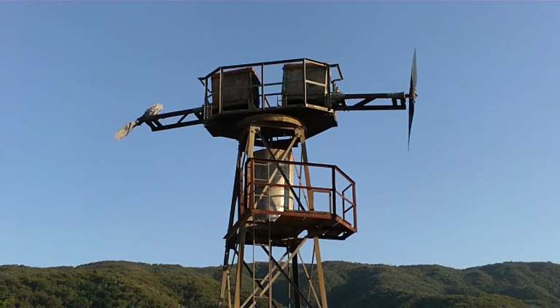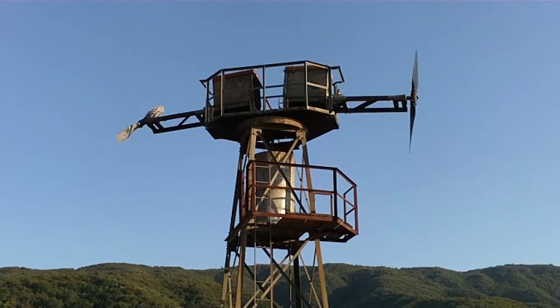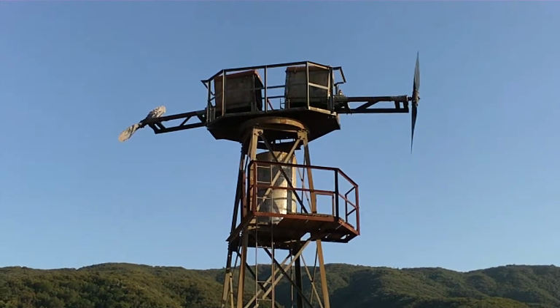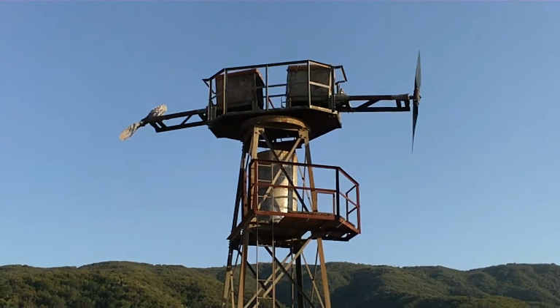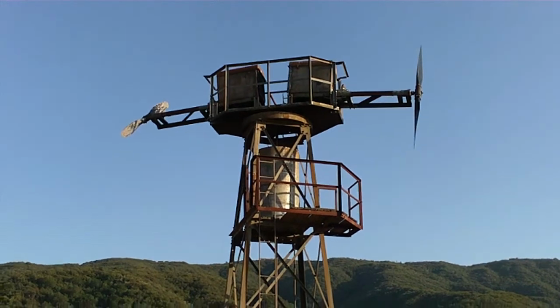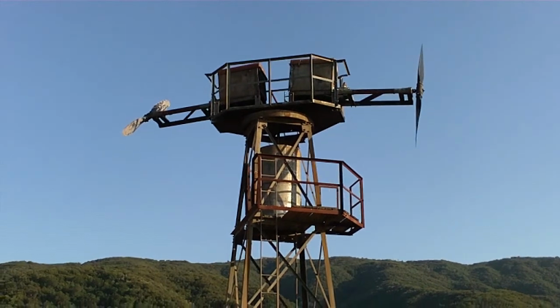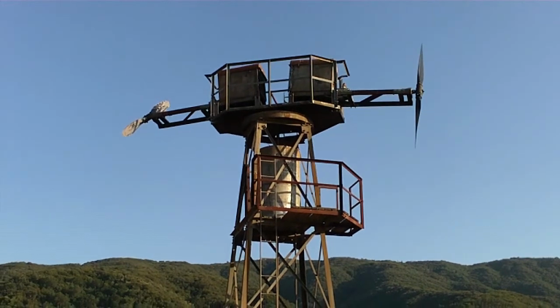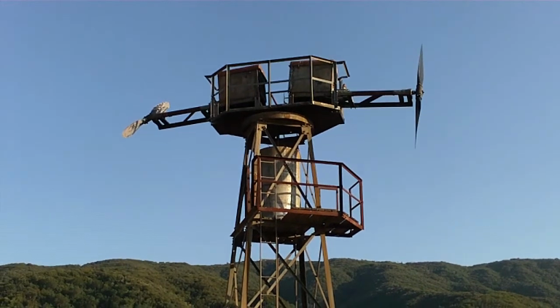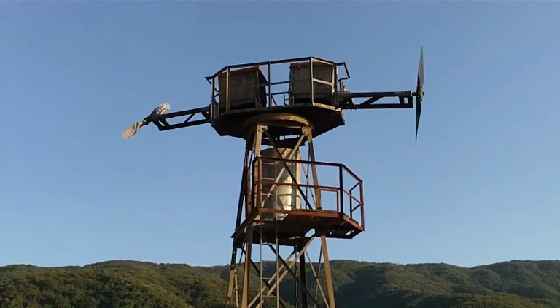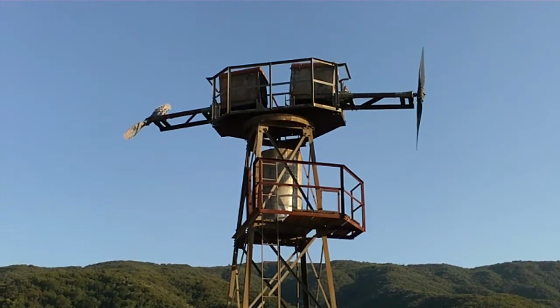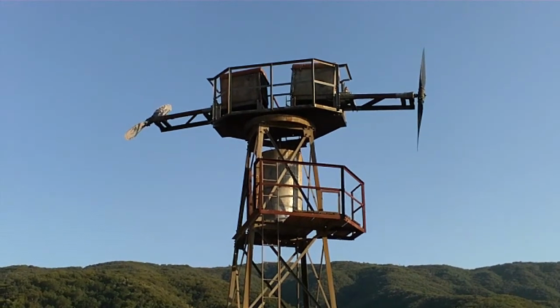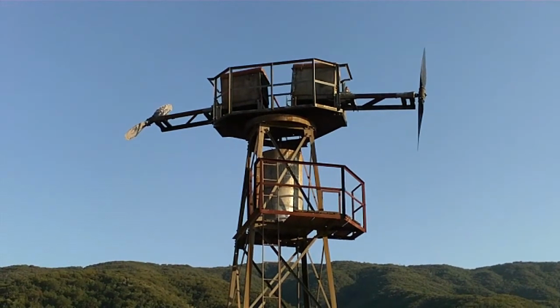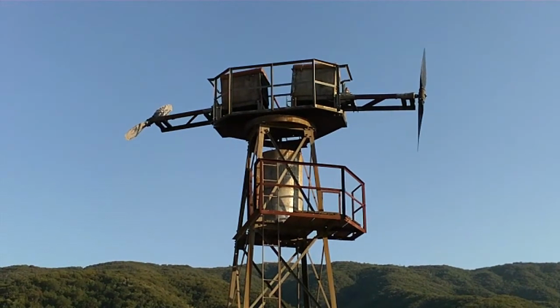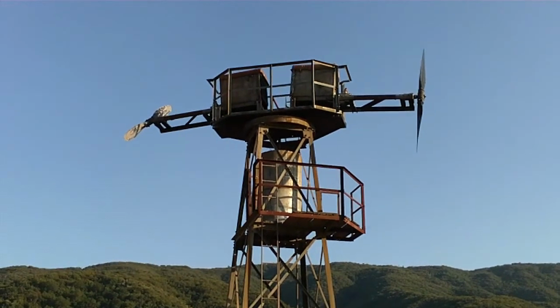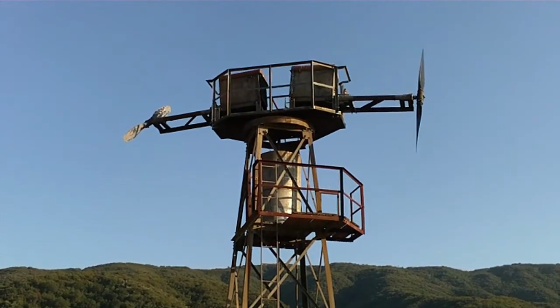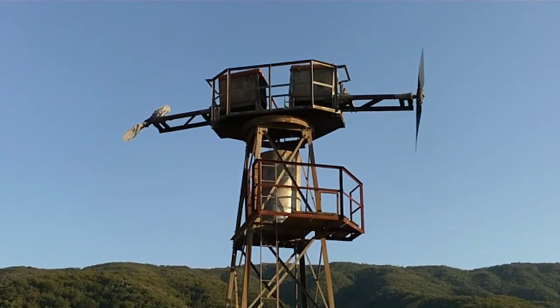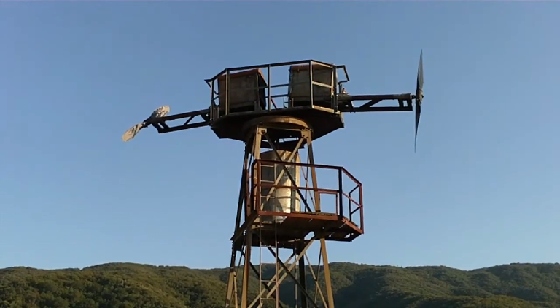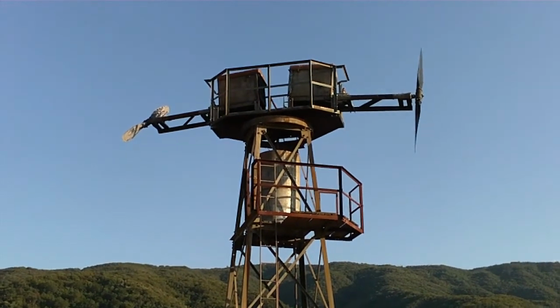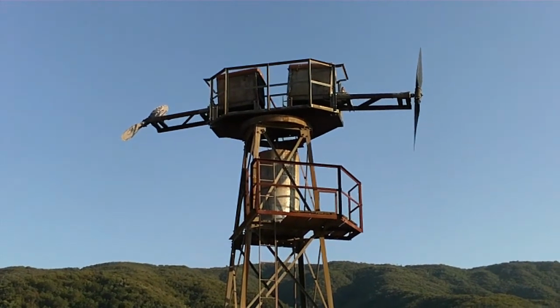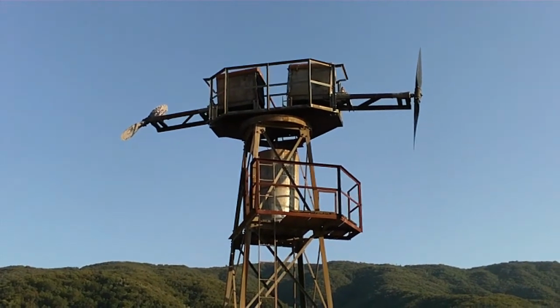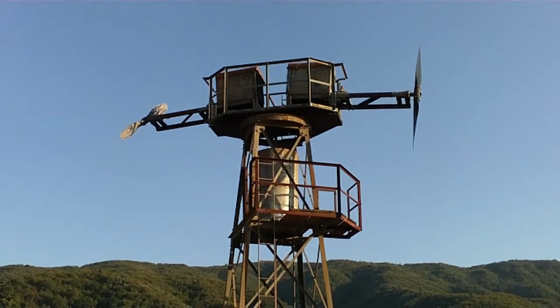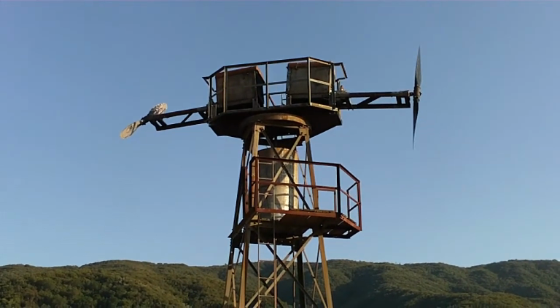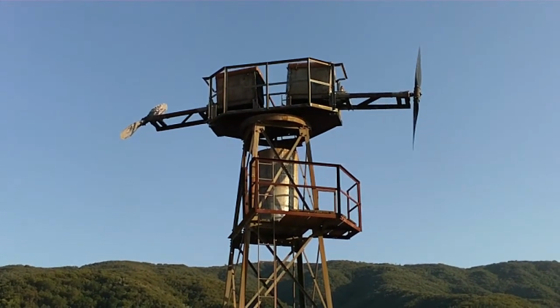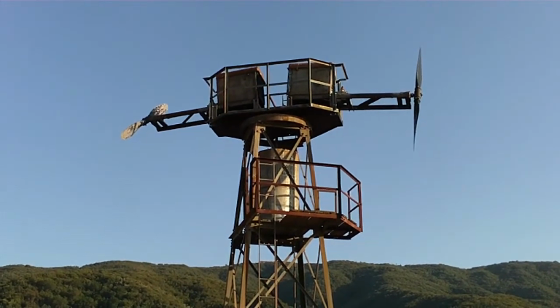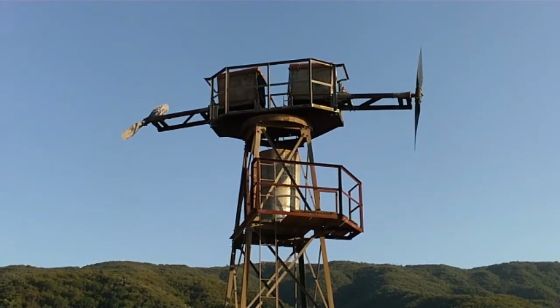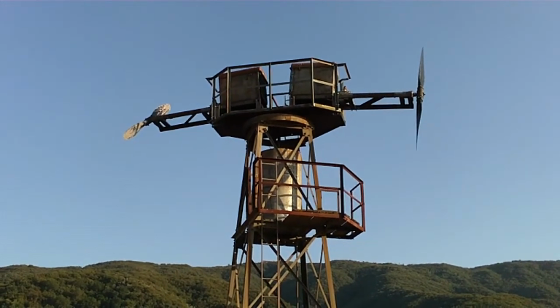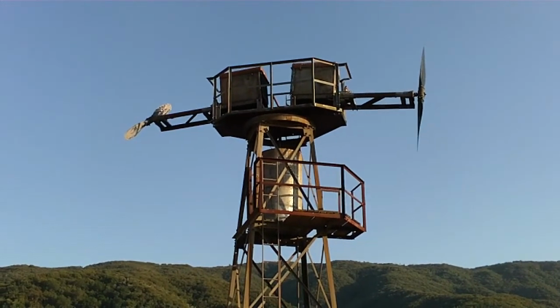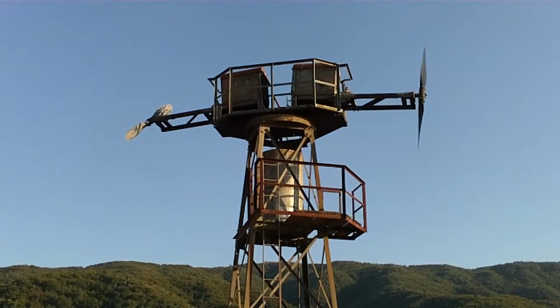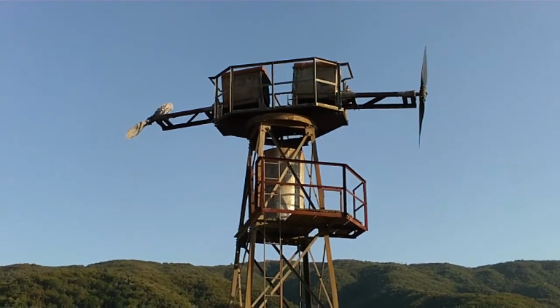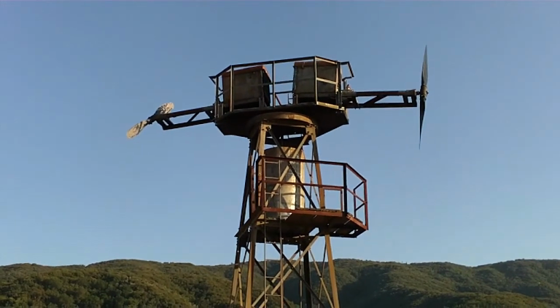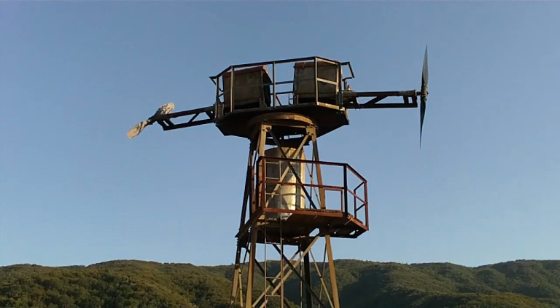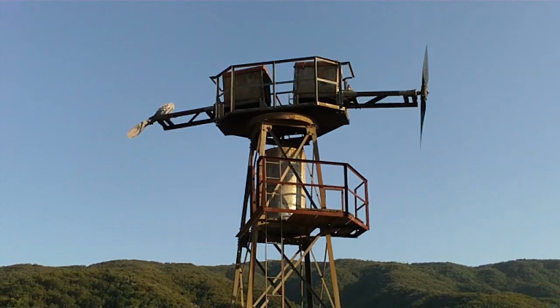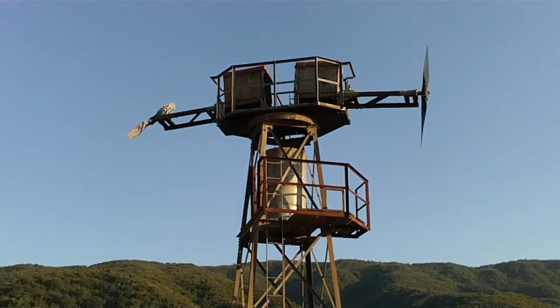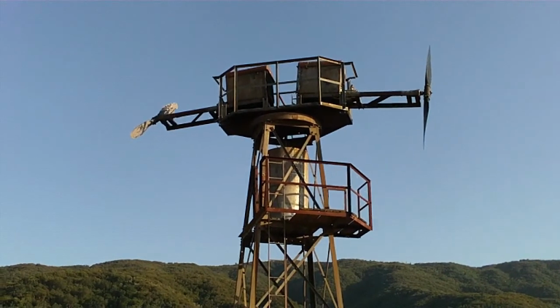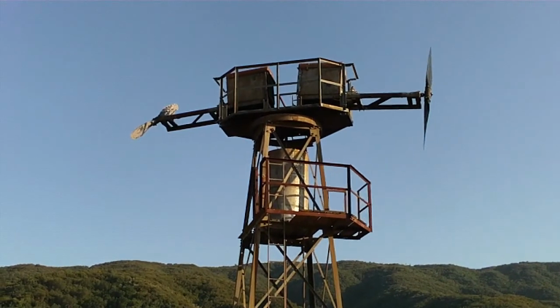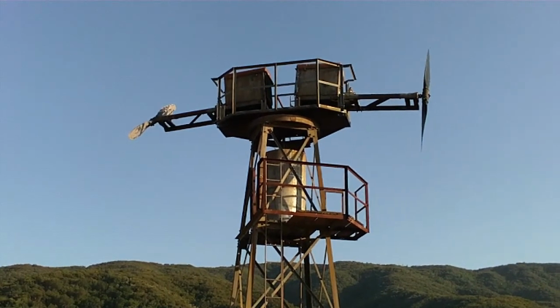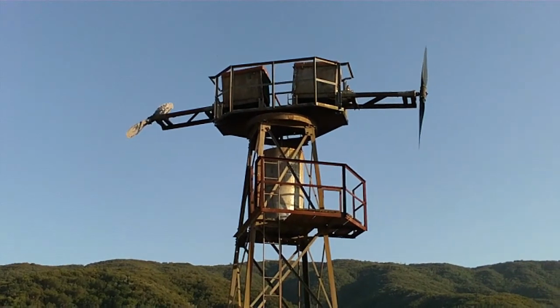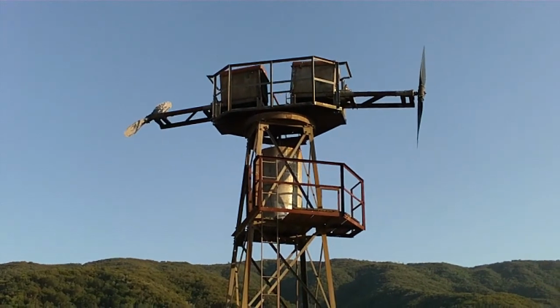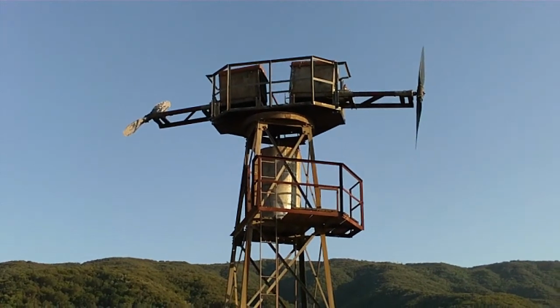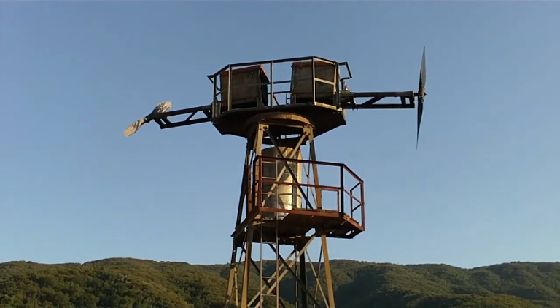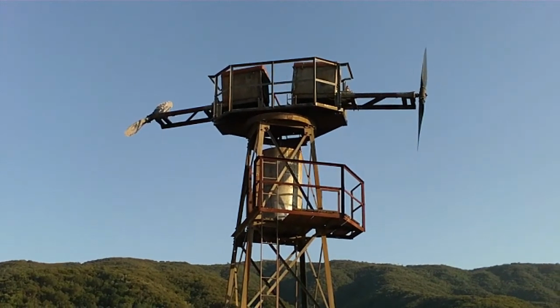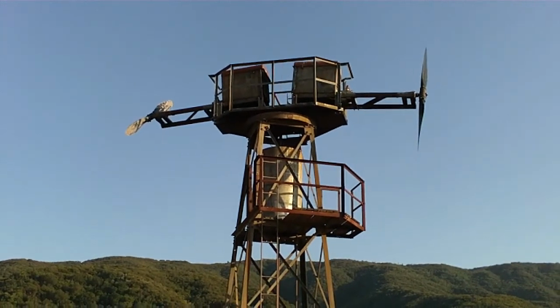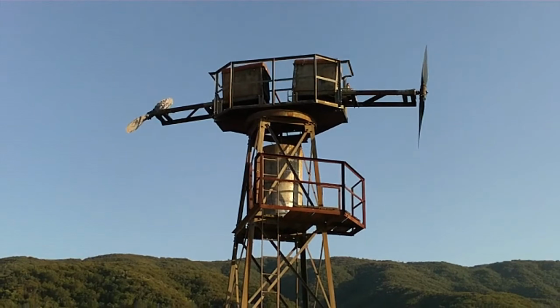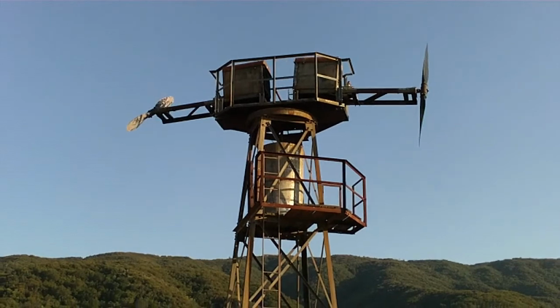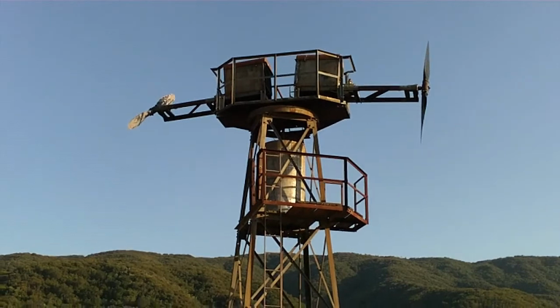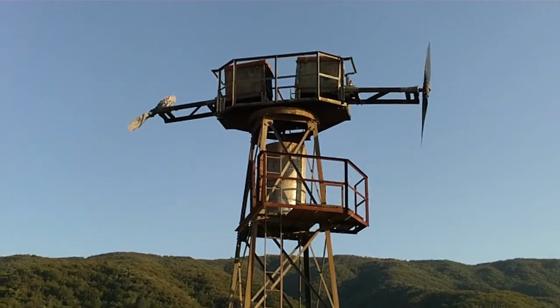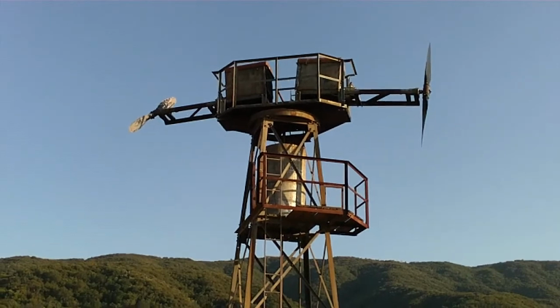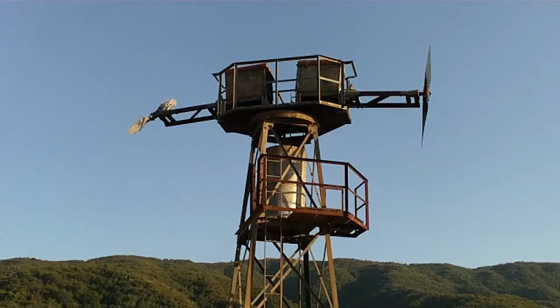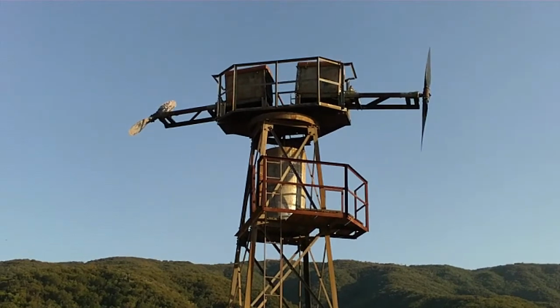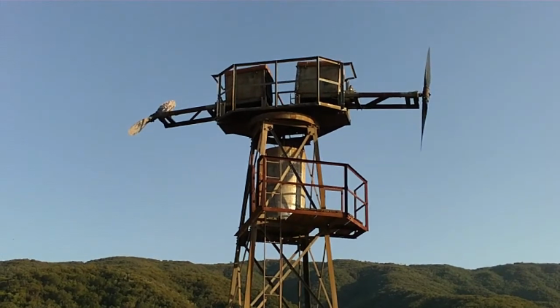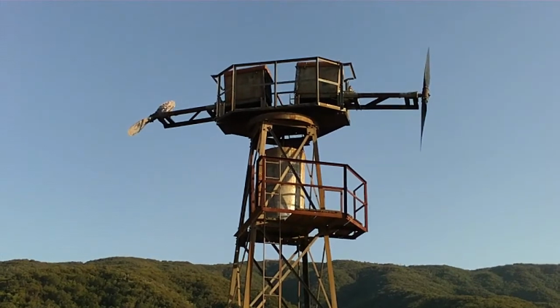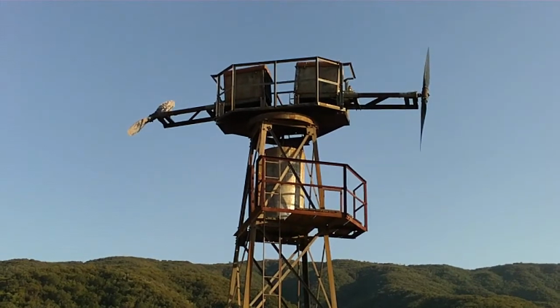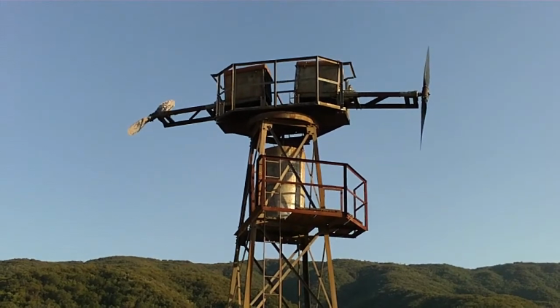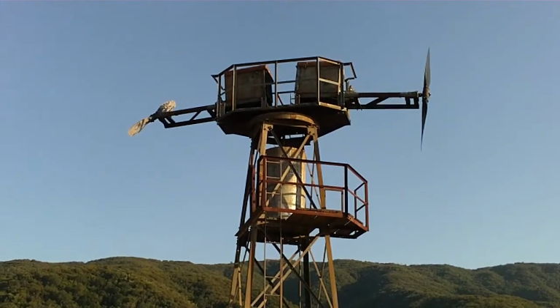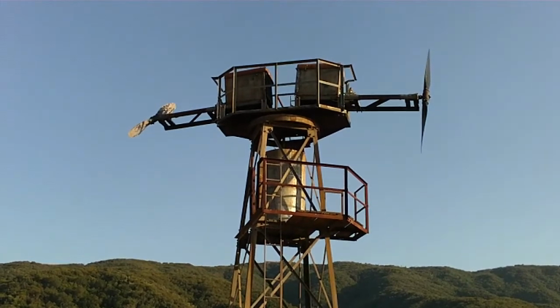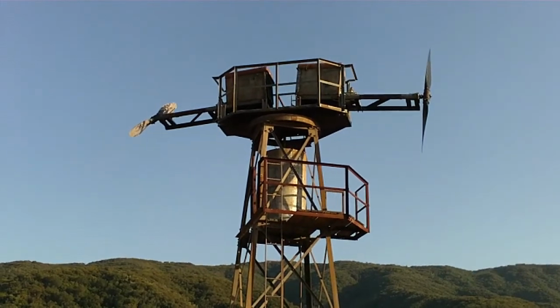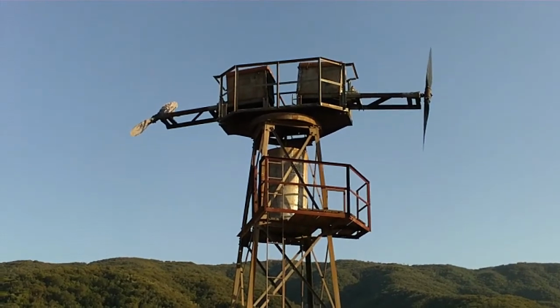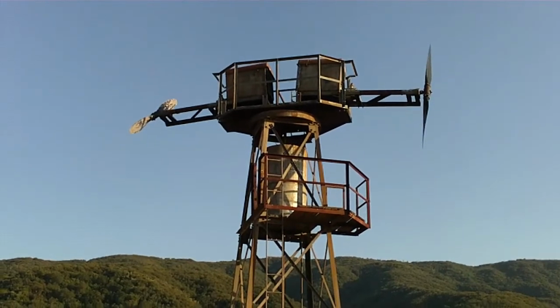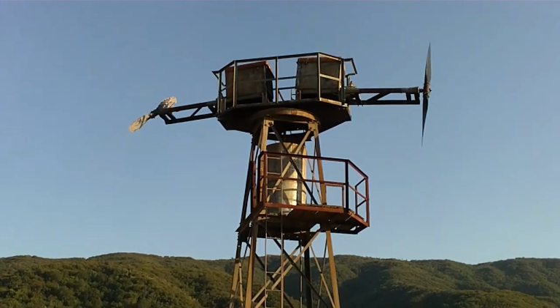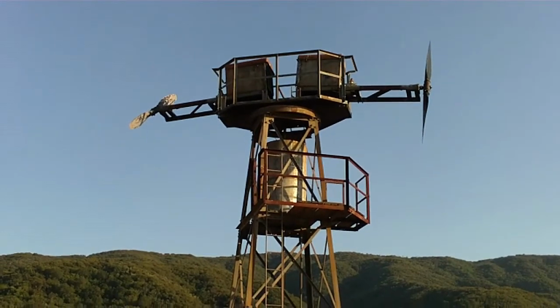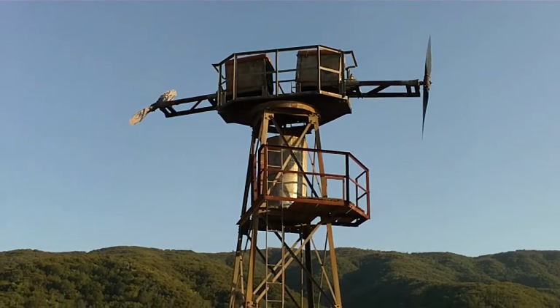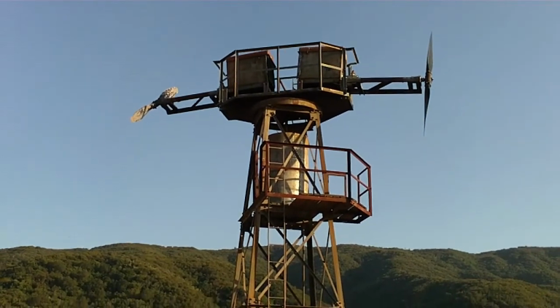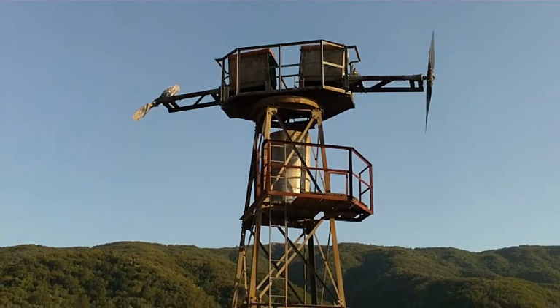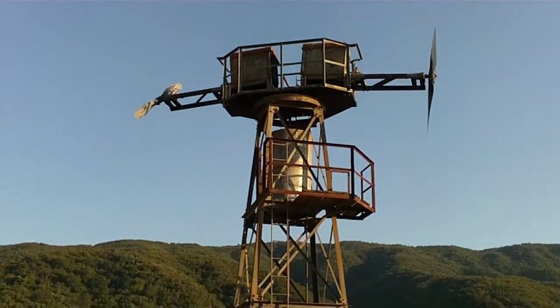I've been looking for excuses to use my new camera, so I decided to make a little video on the wind machines since they're kind of cool.